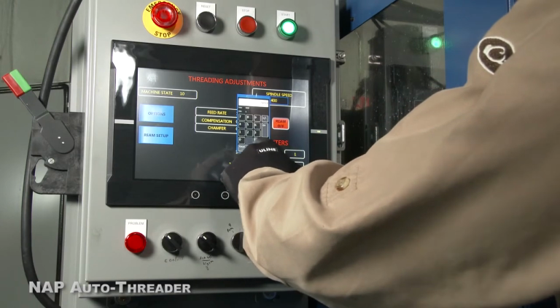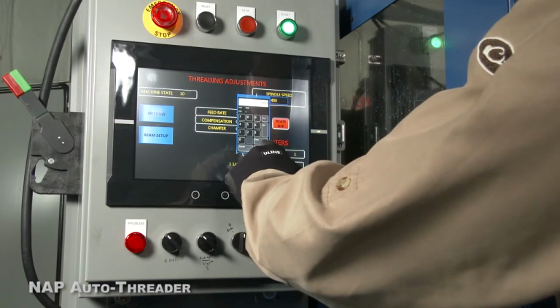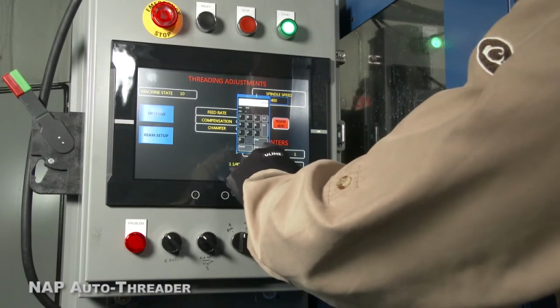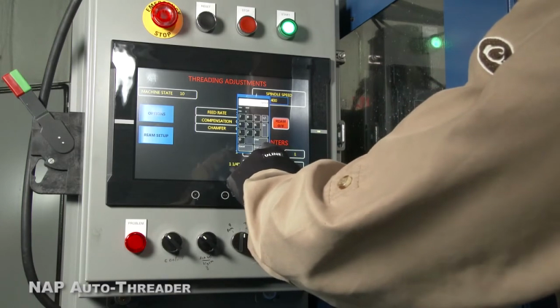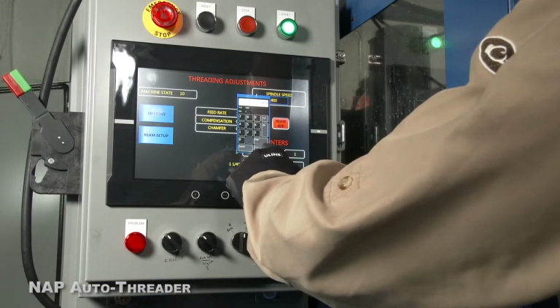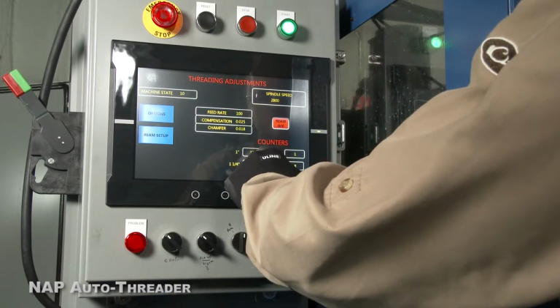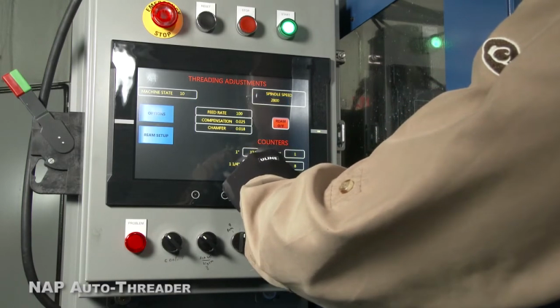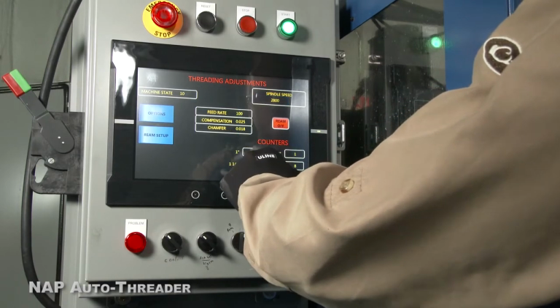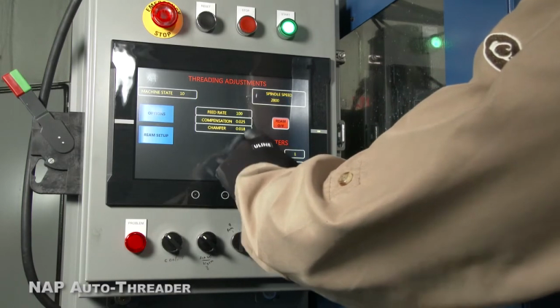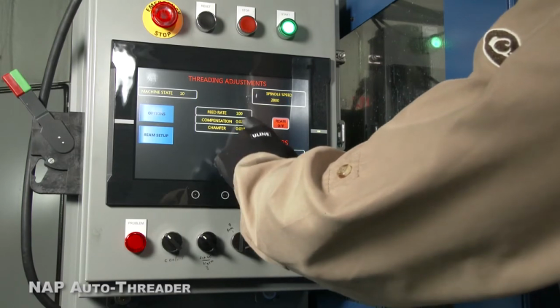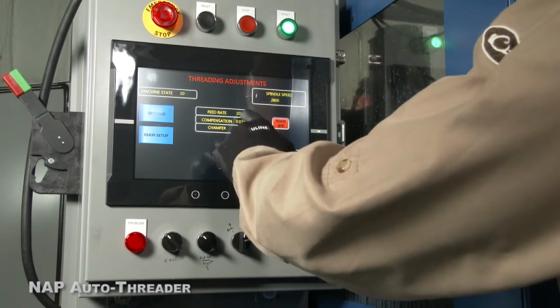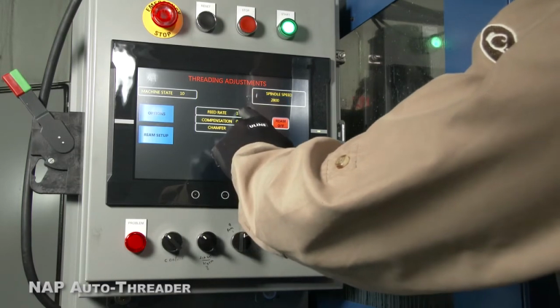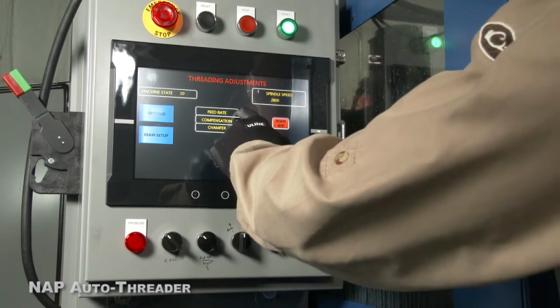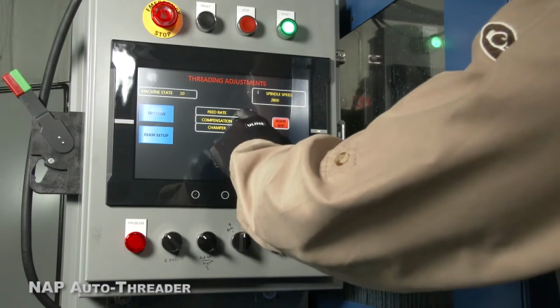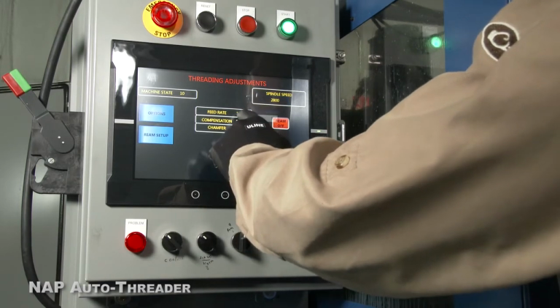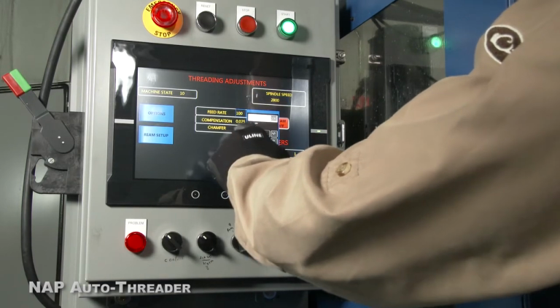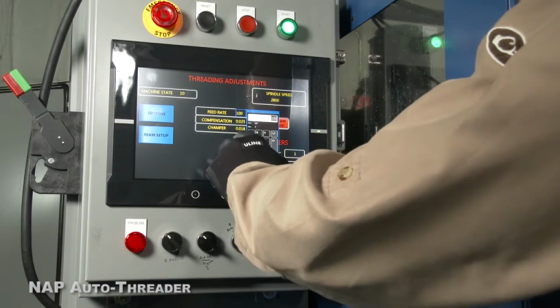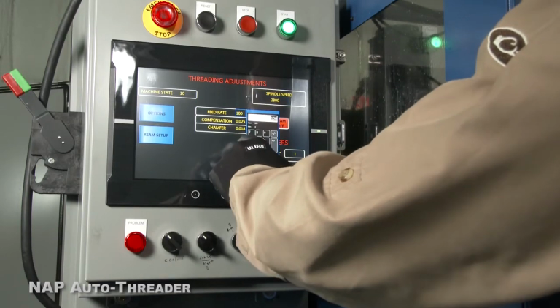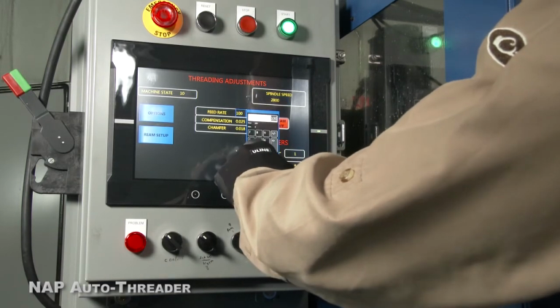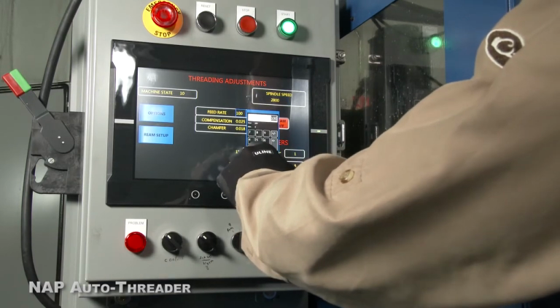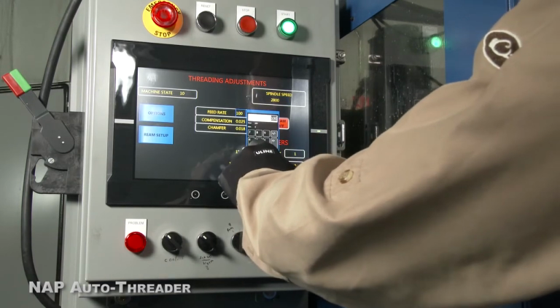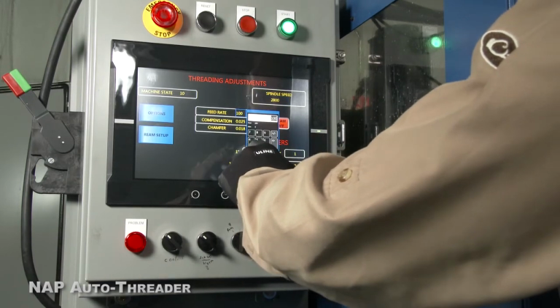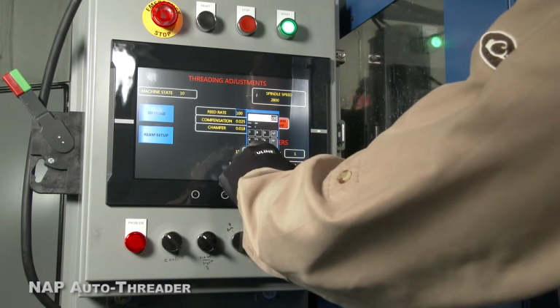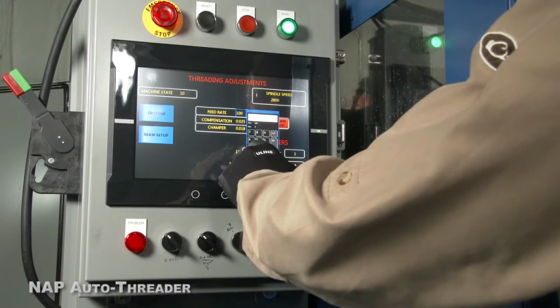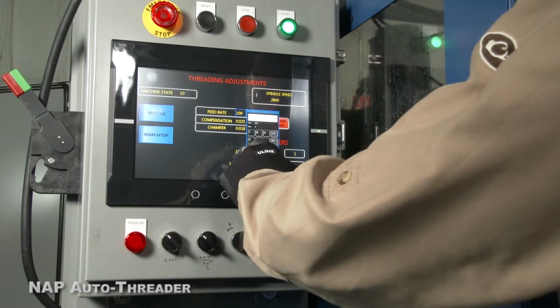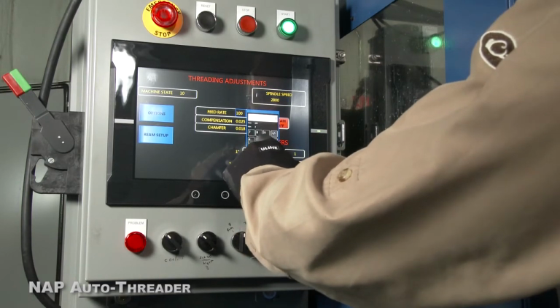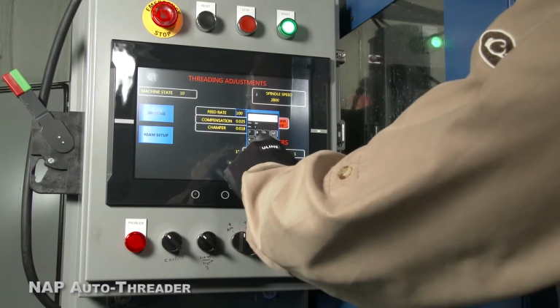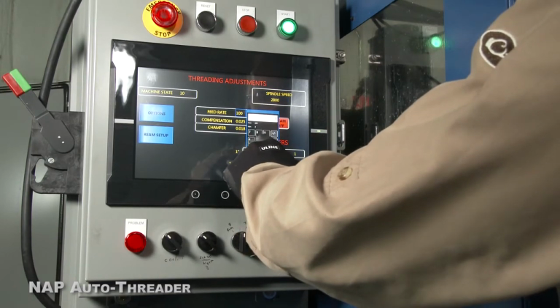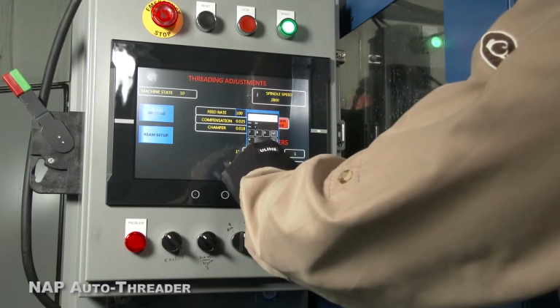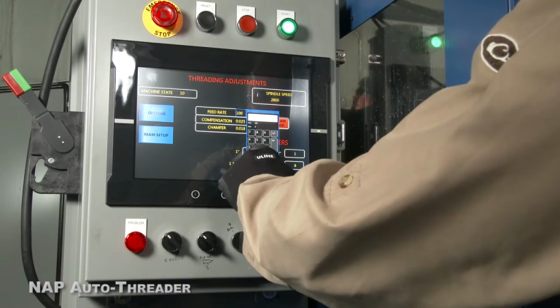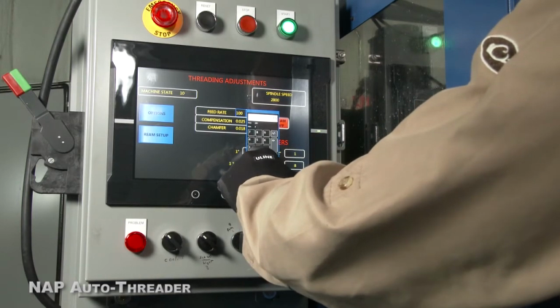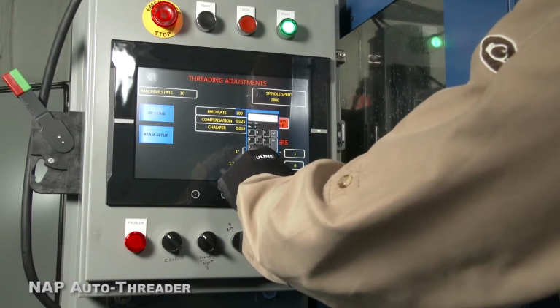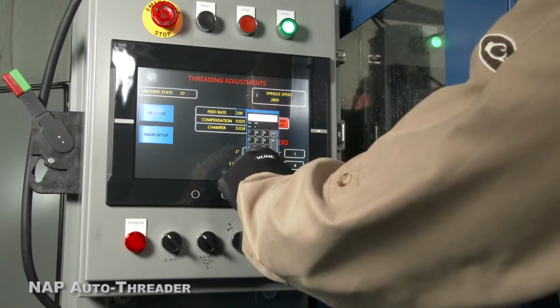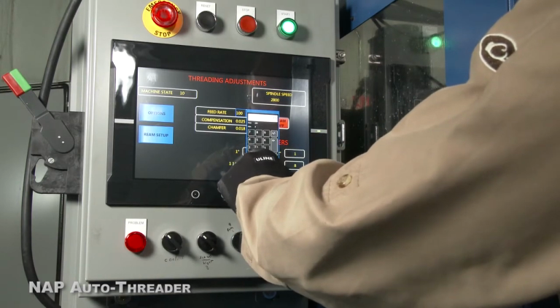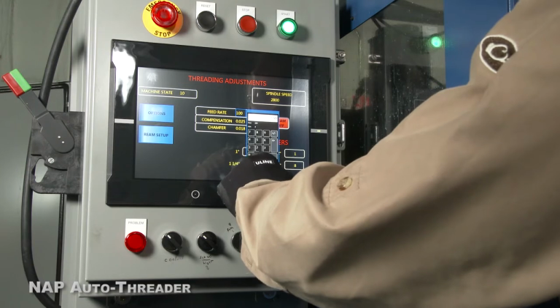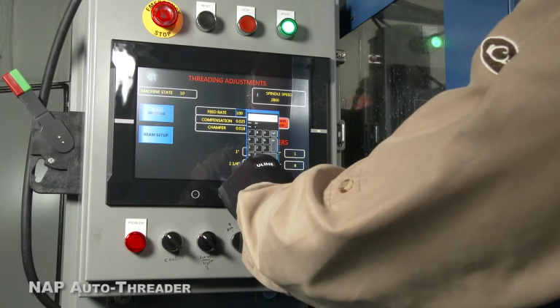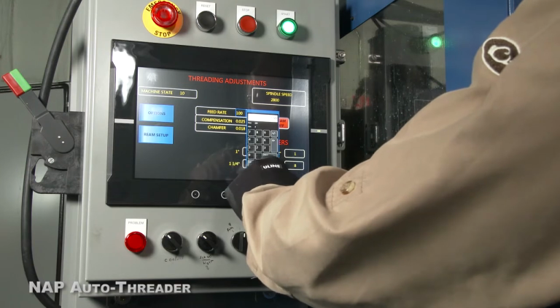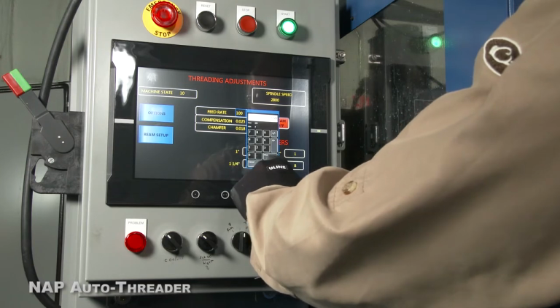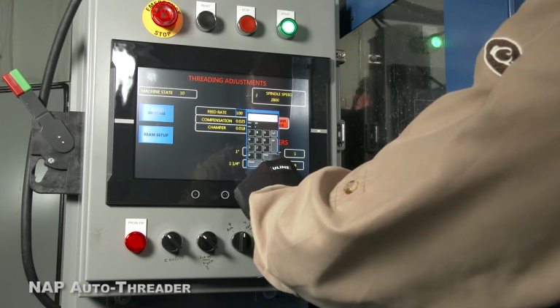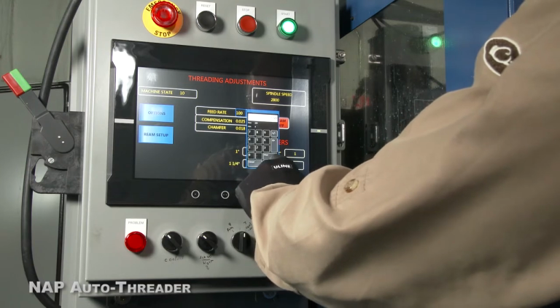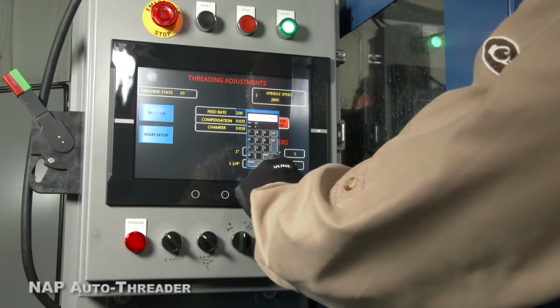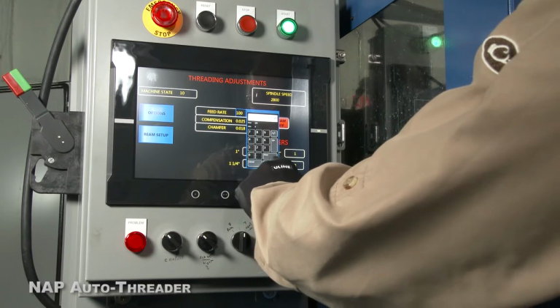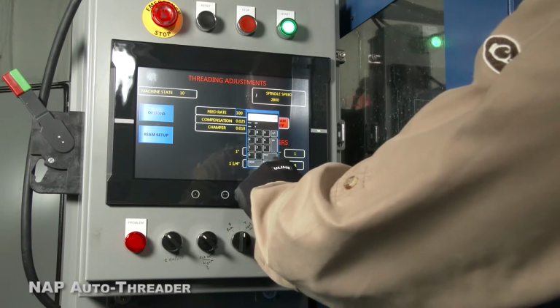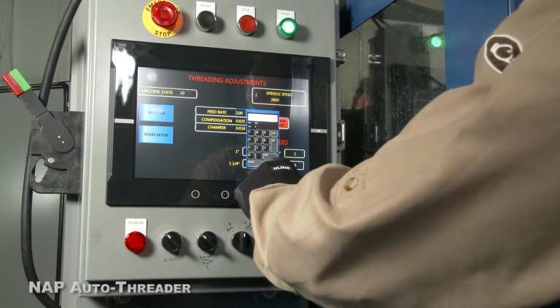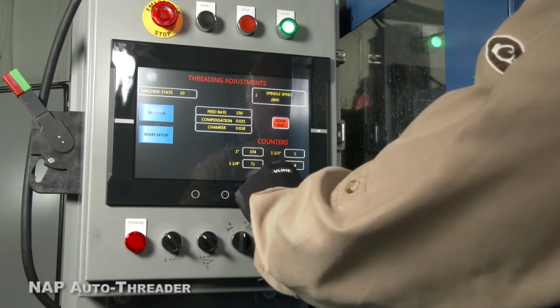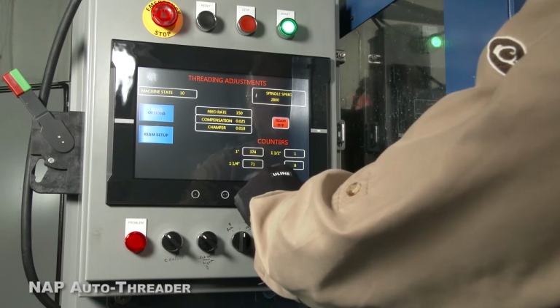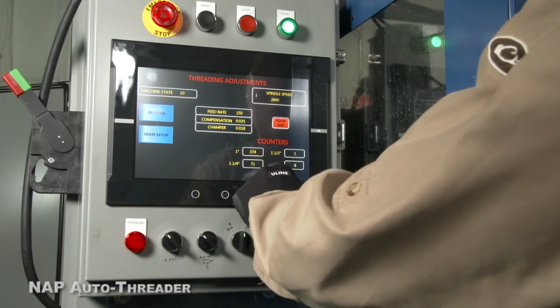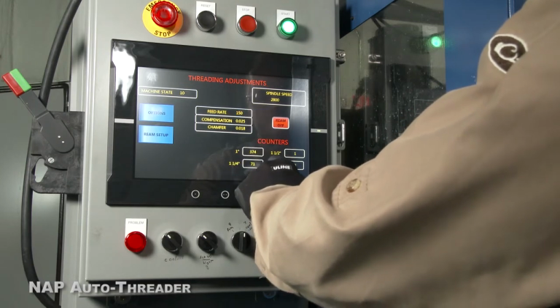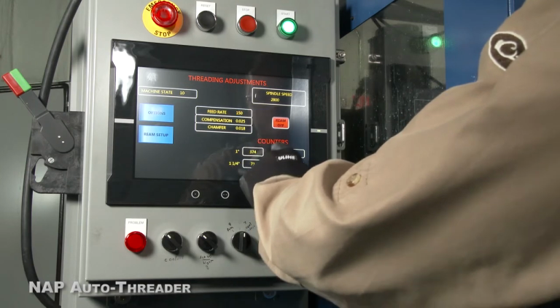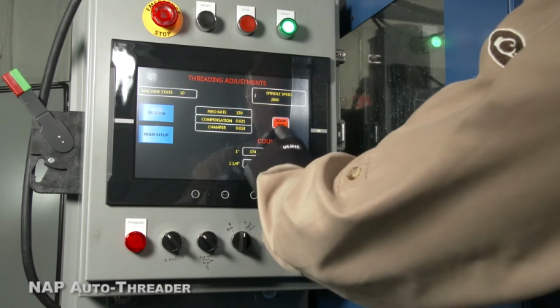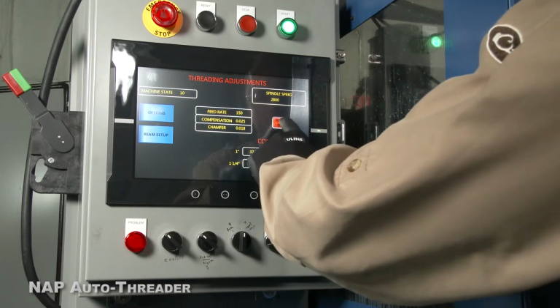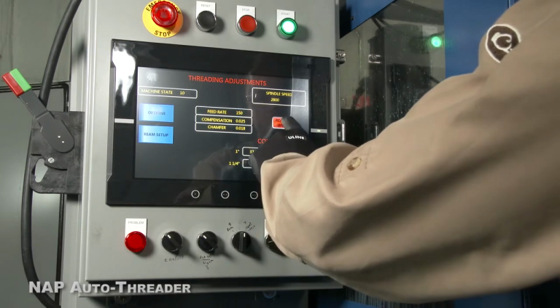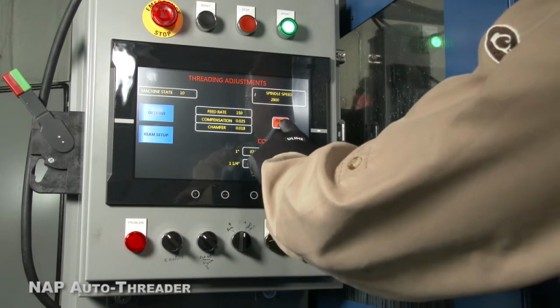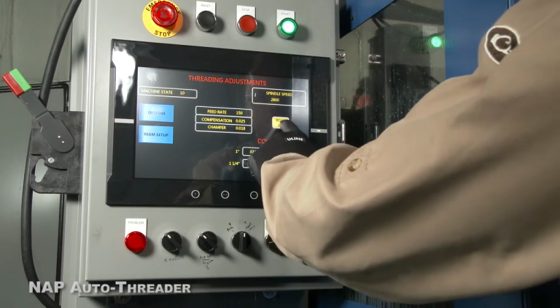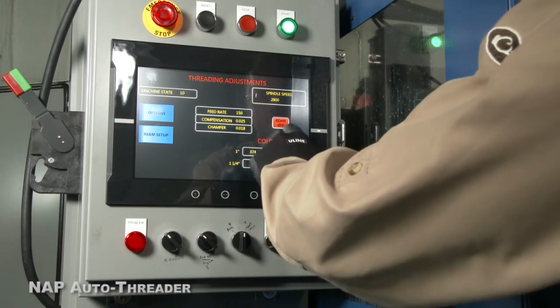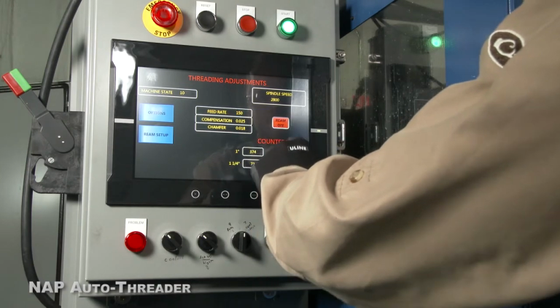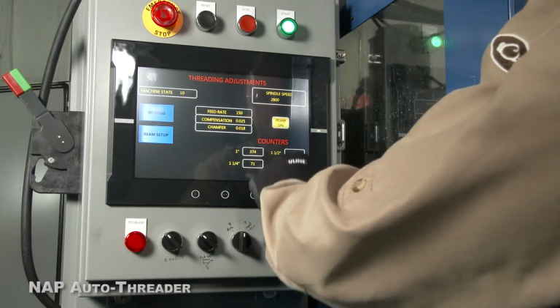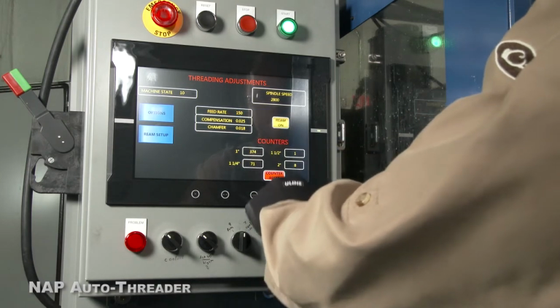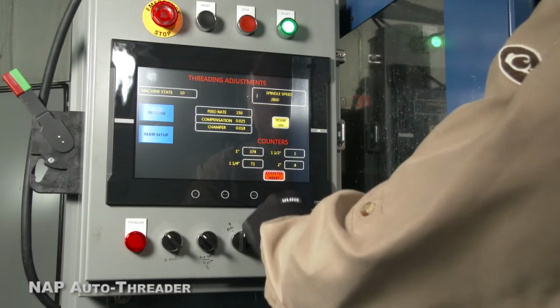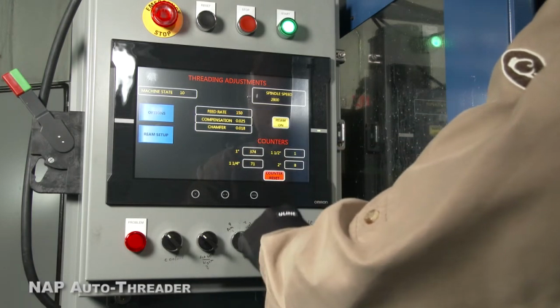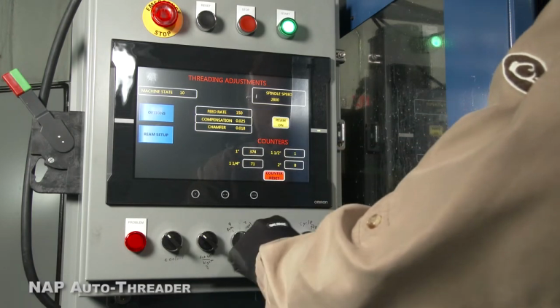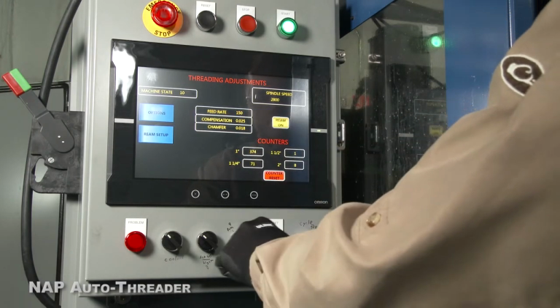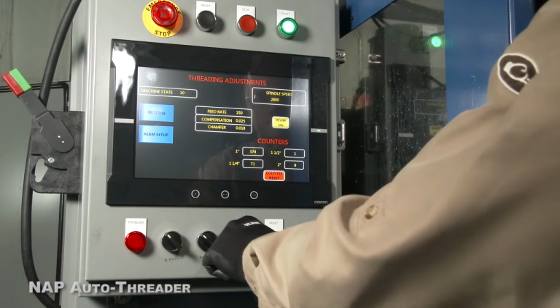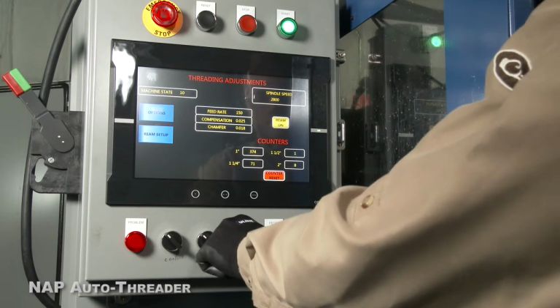Features such as customizable Feed Rate, Spindle Speed, and Ream option are entered using a touch screen.